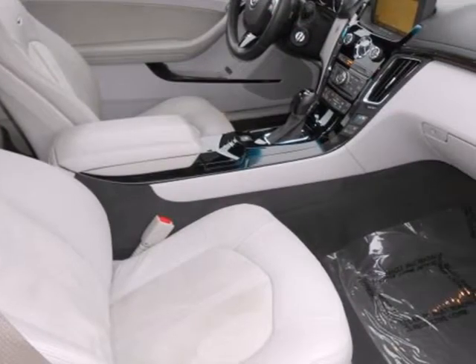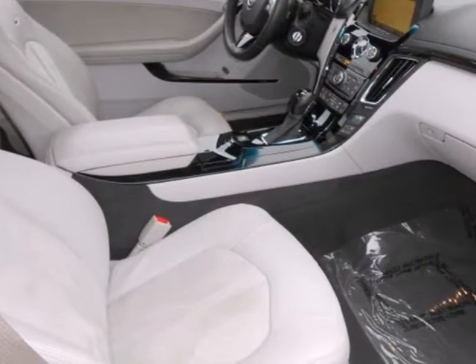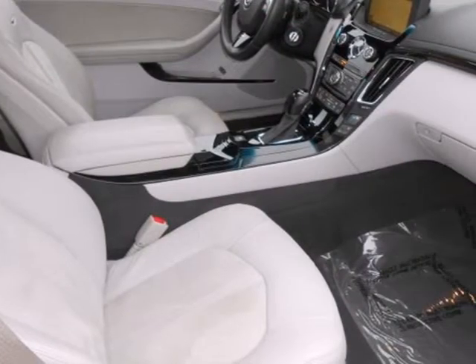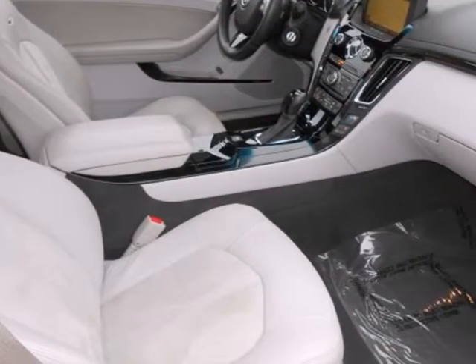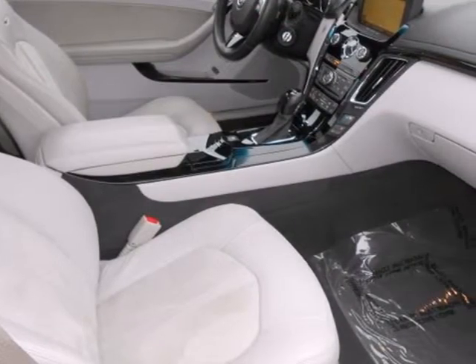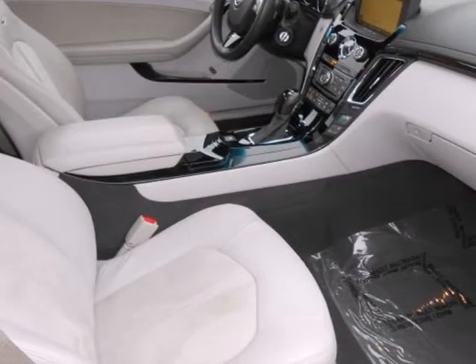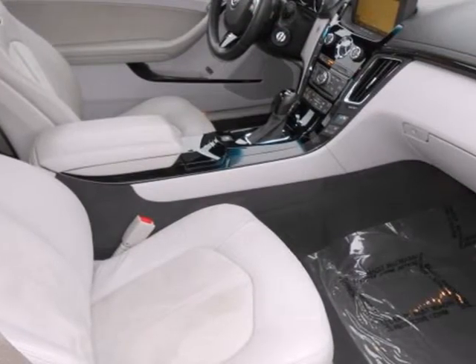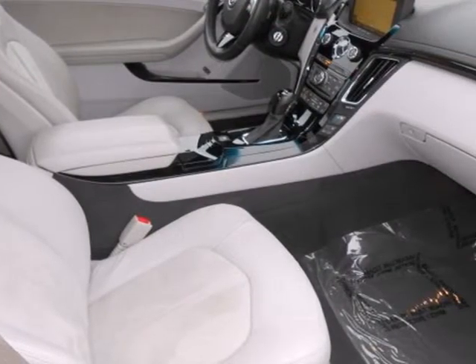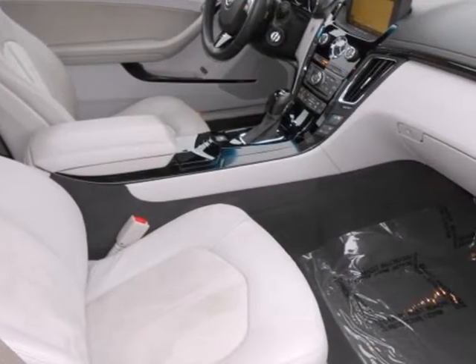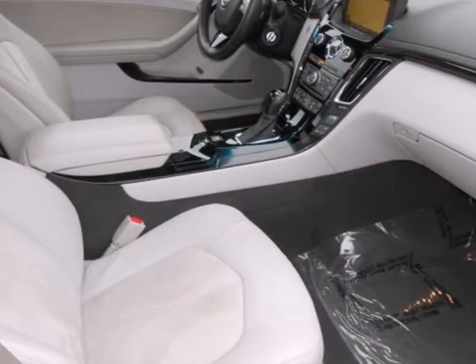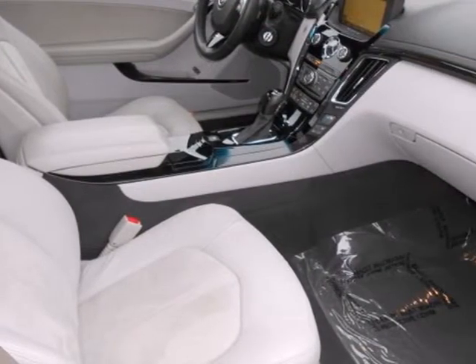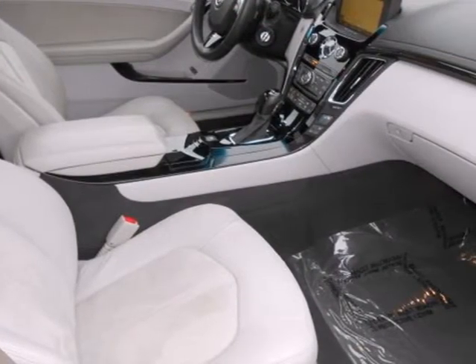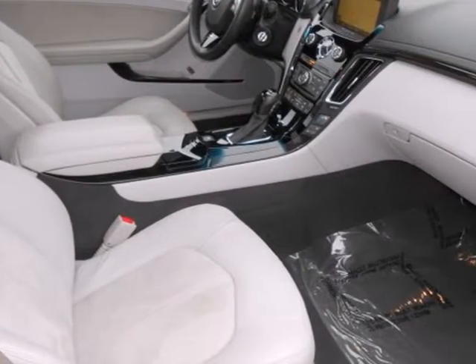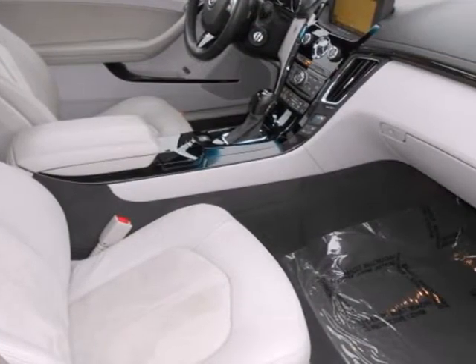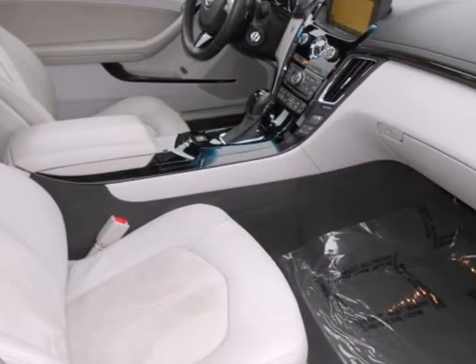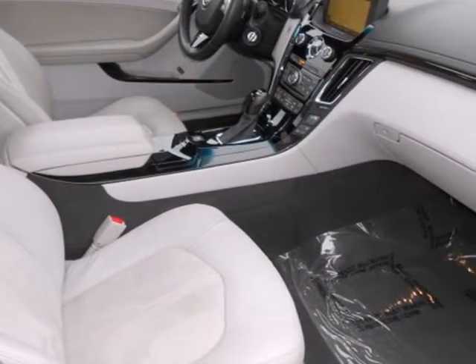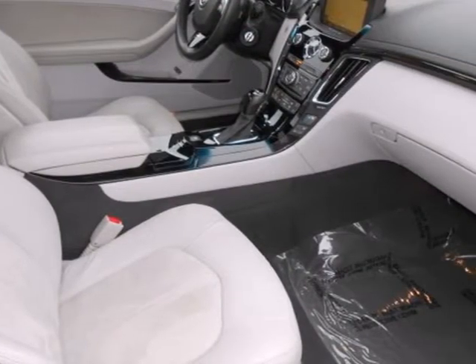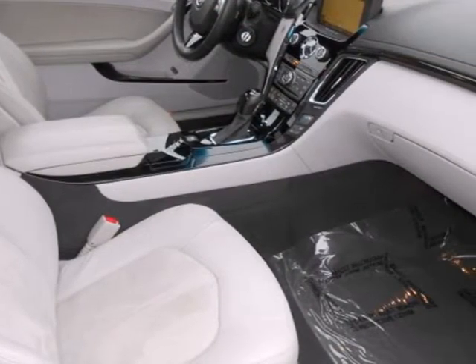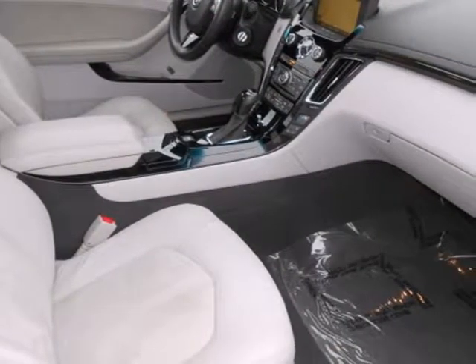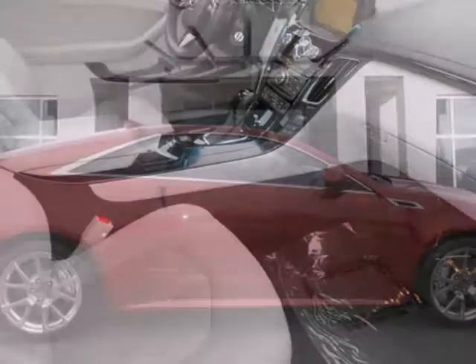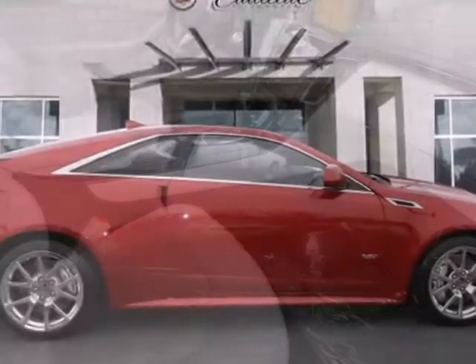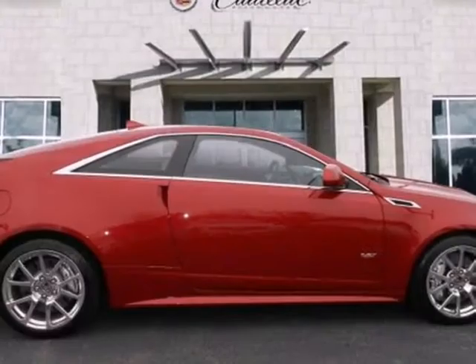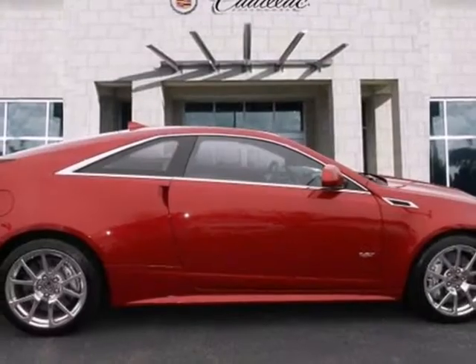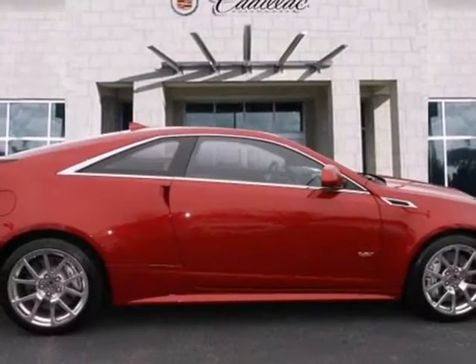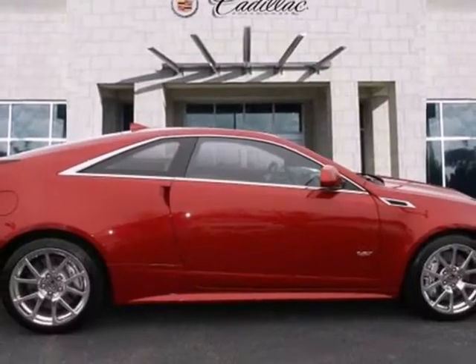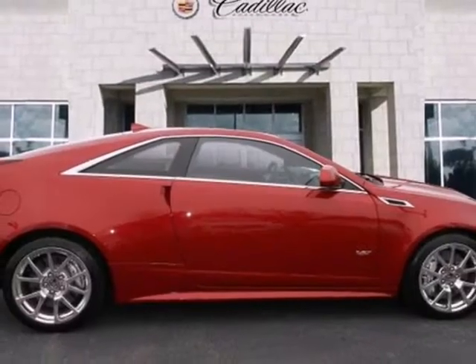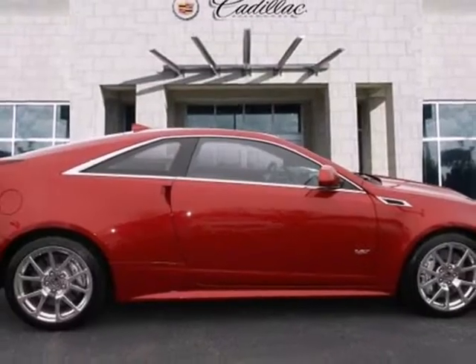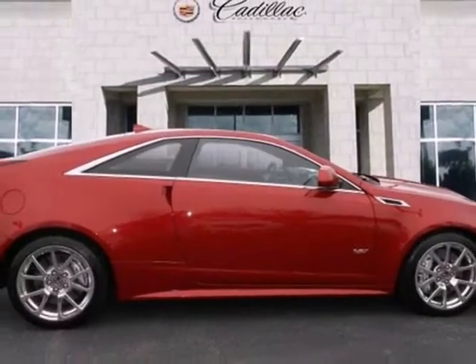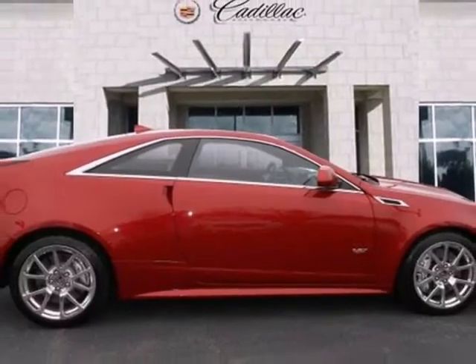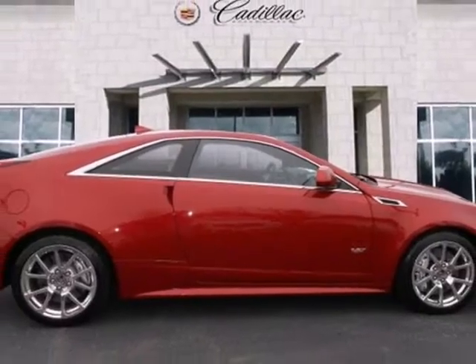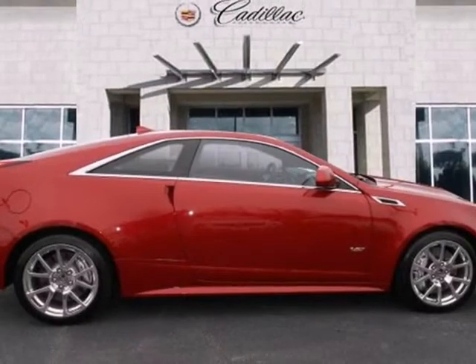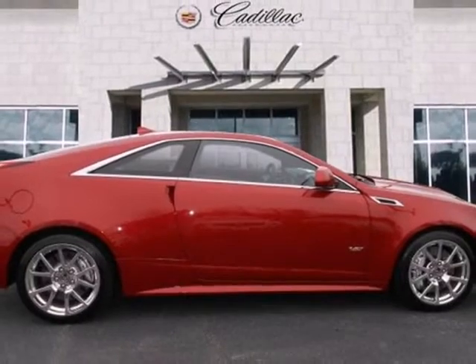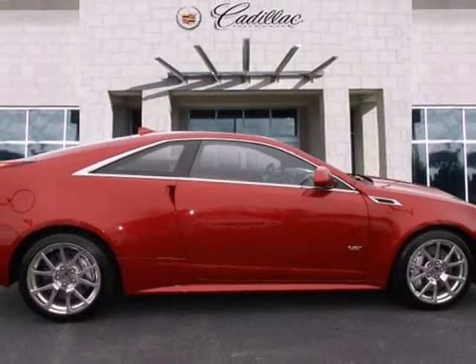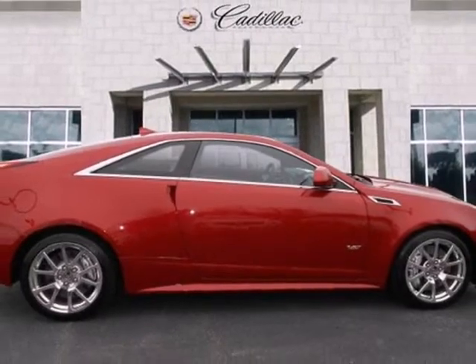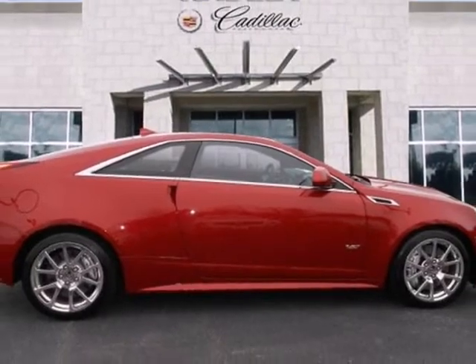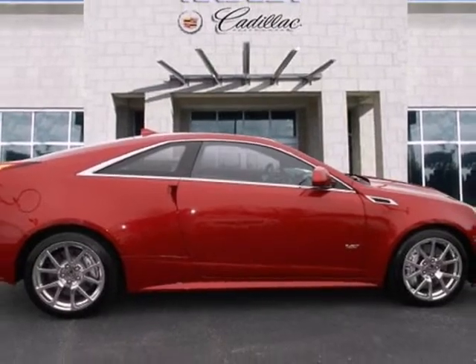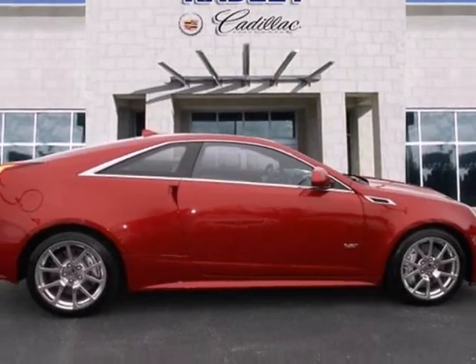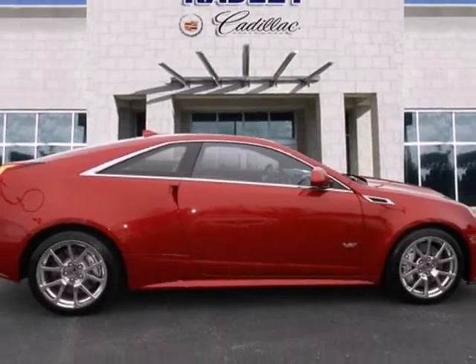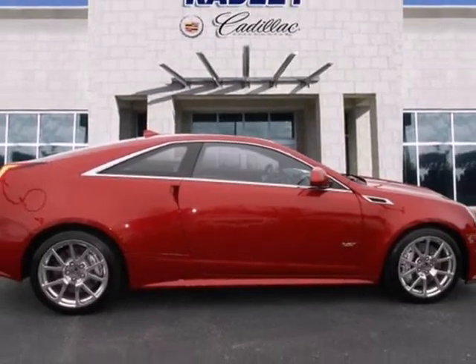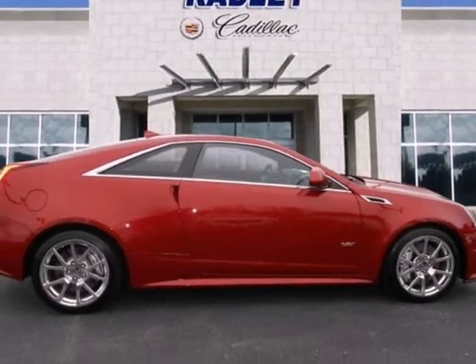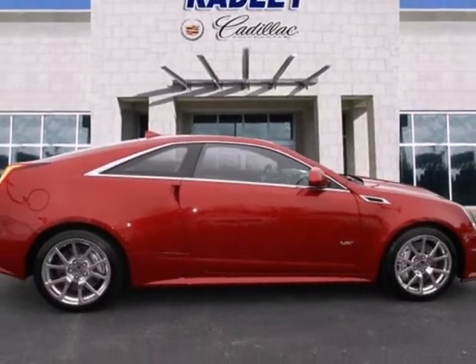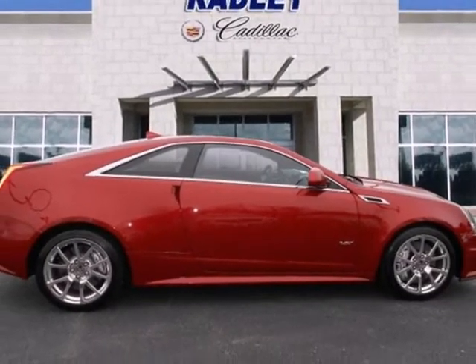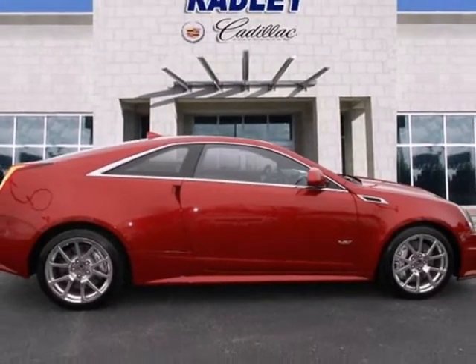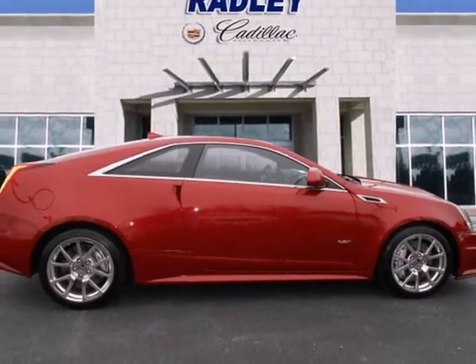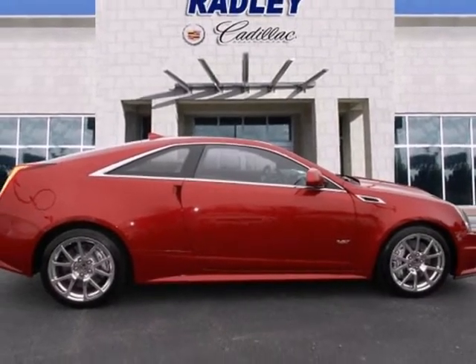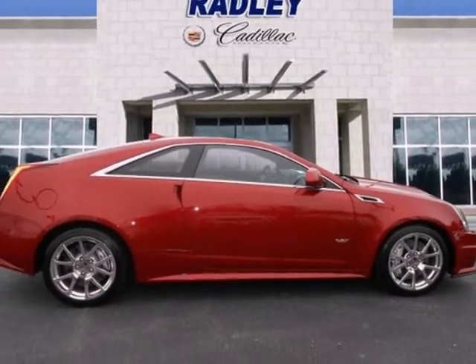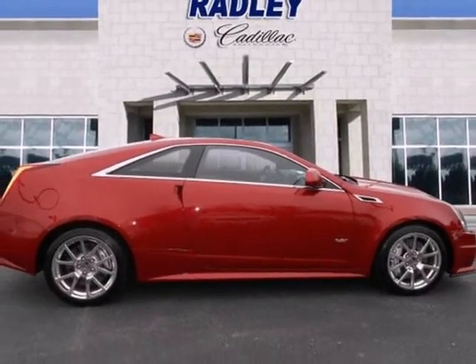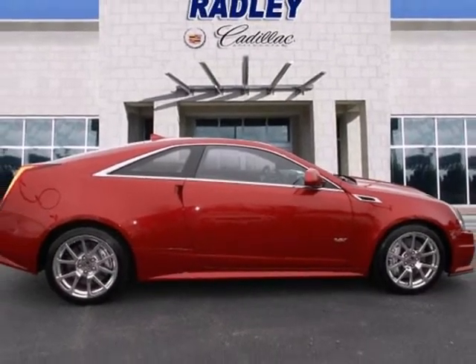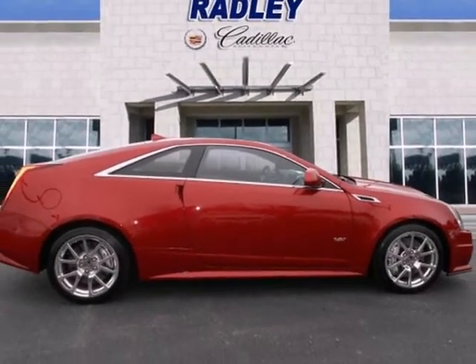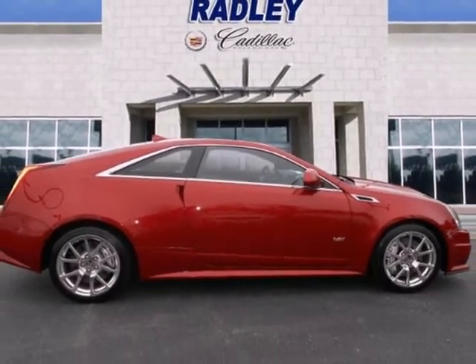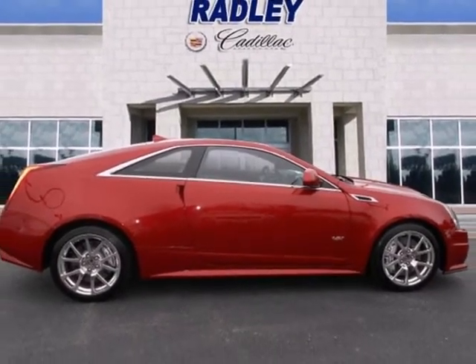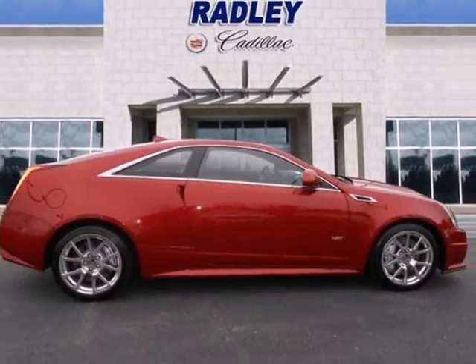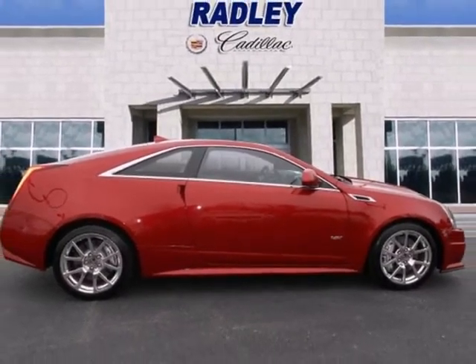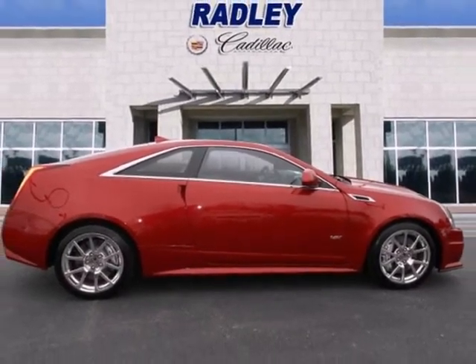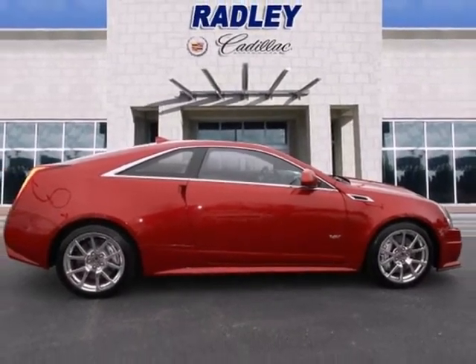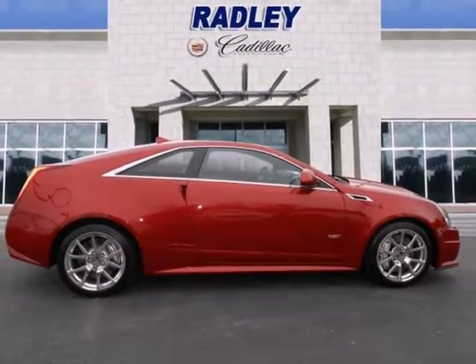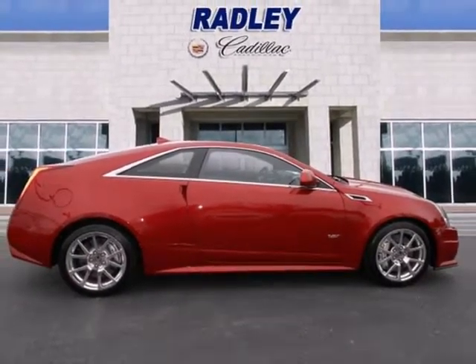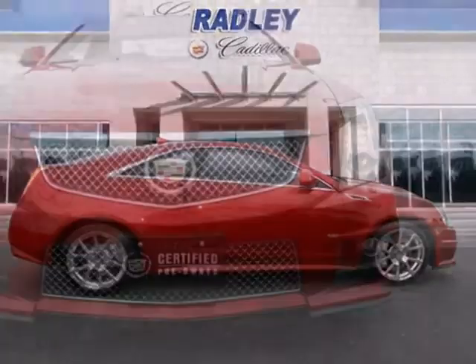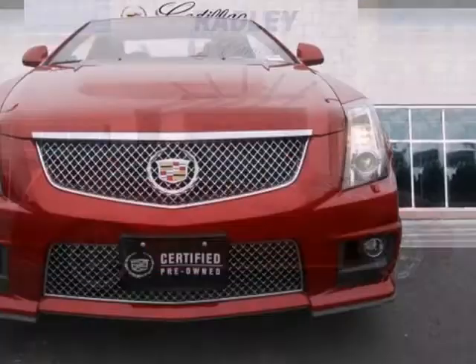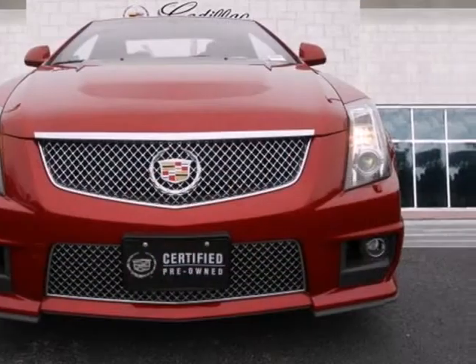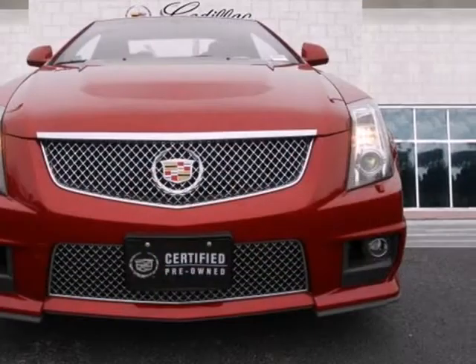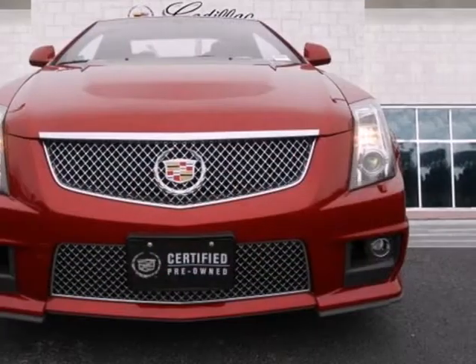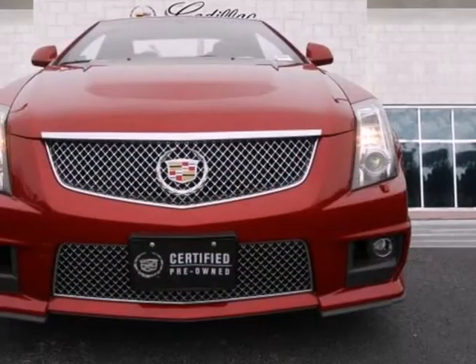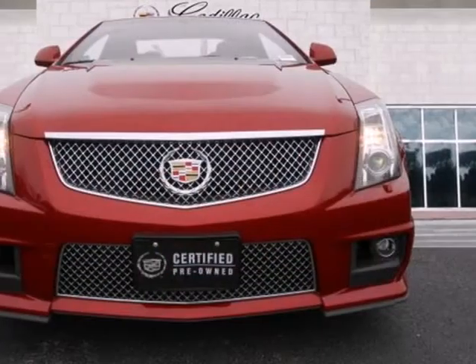The cabin of this CTS is cool and comfortable with sleek high tech instrumentation ready at the touch of your fingertips.